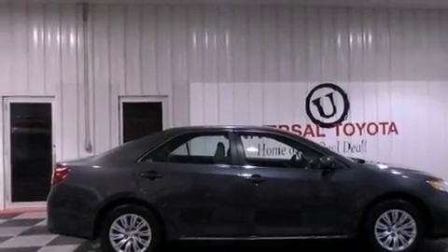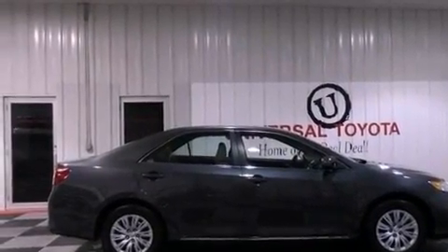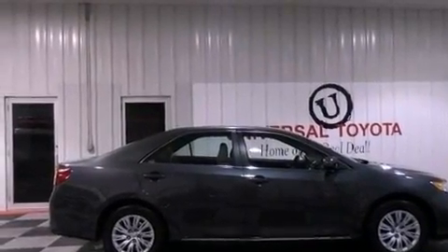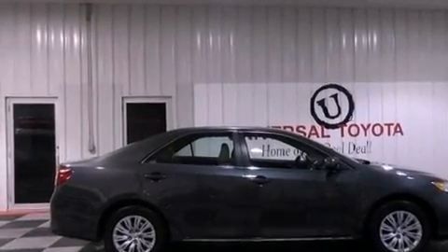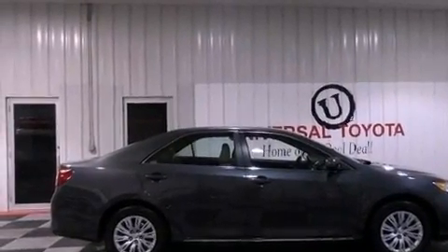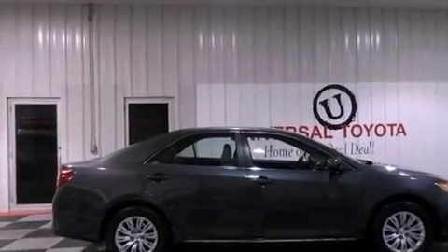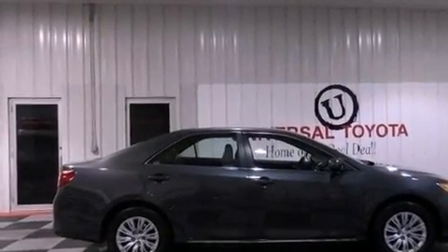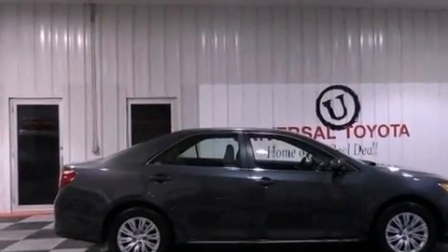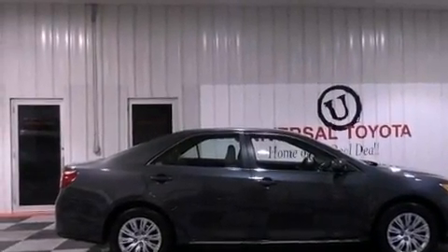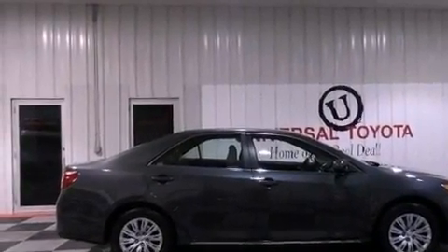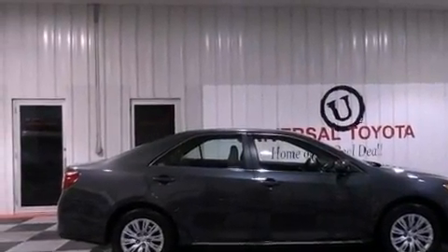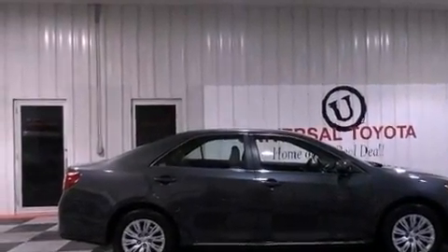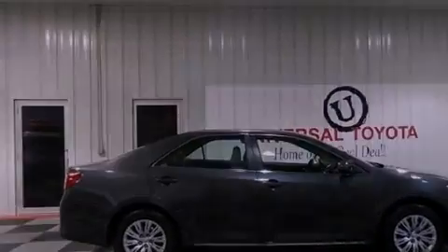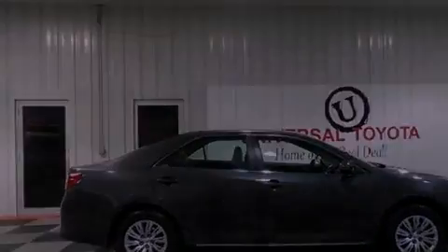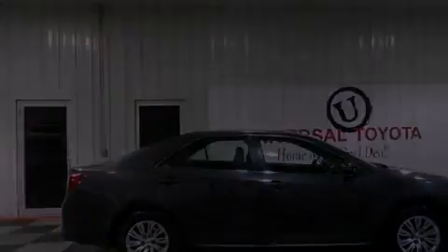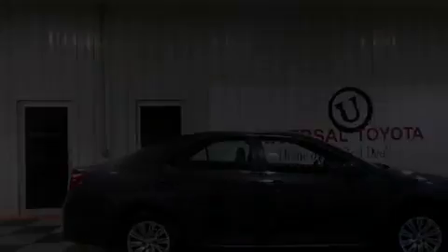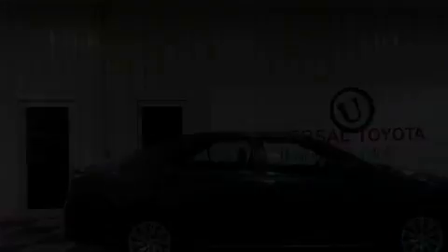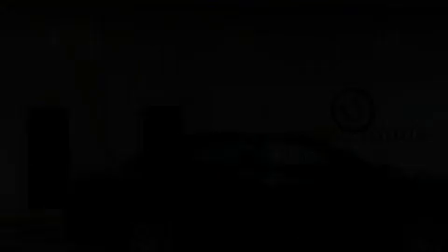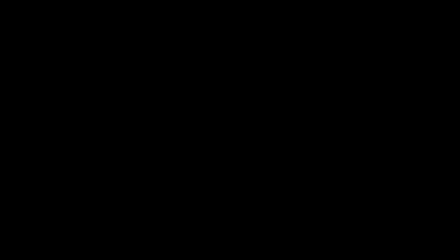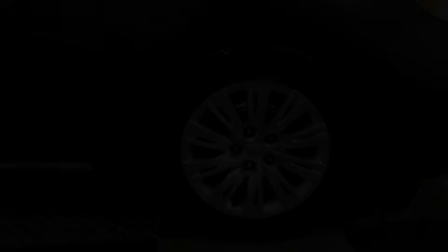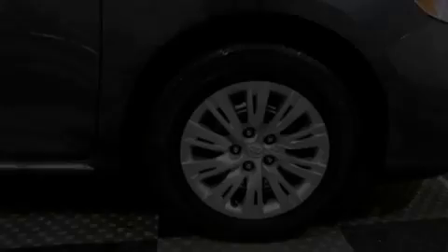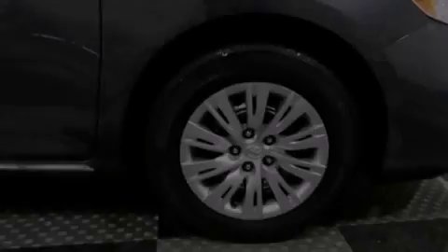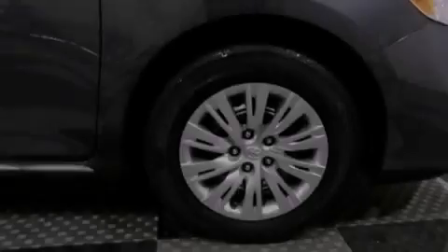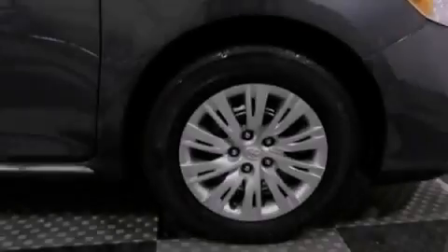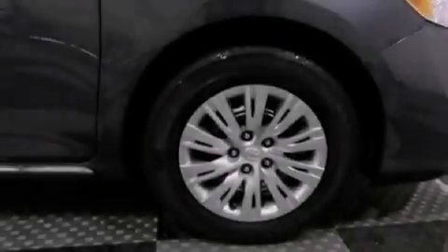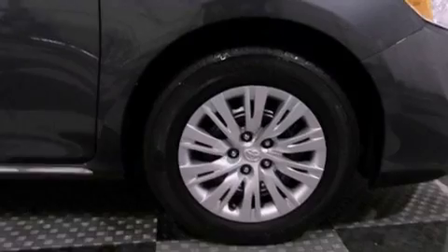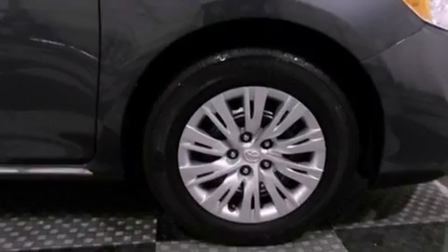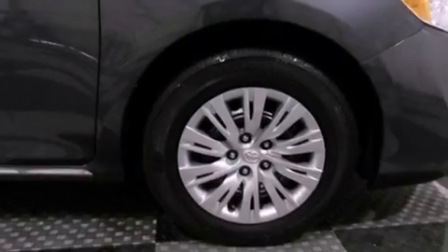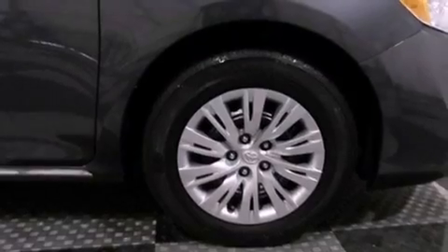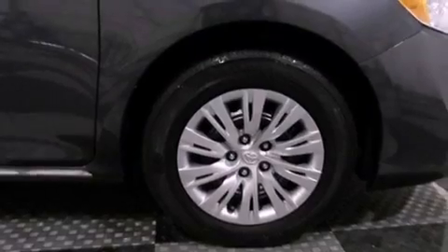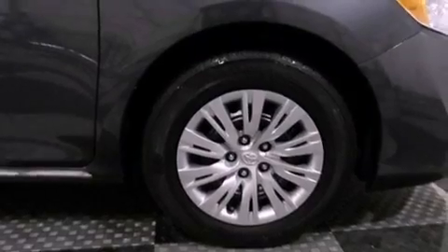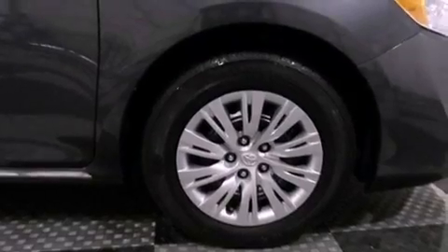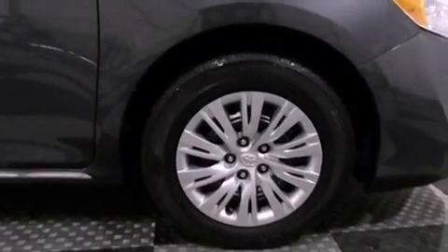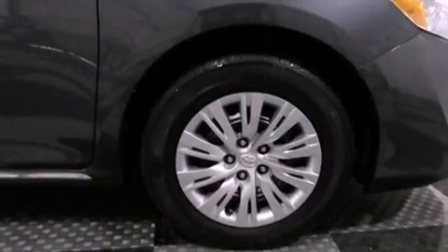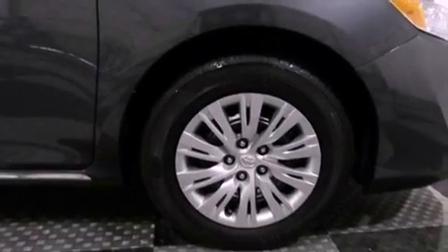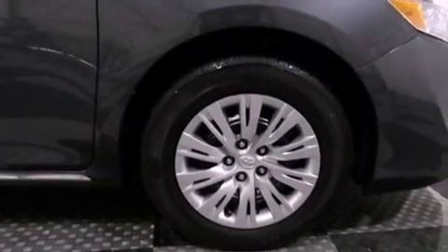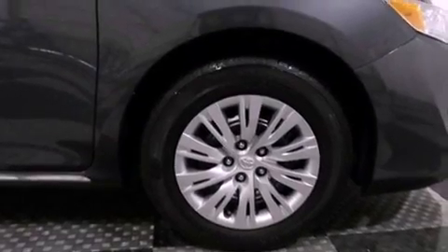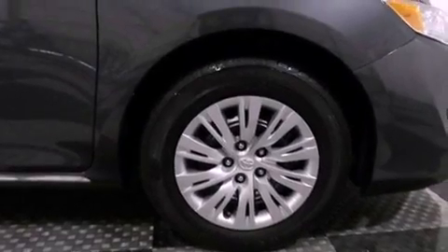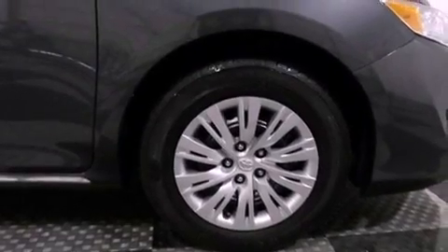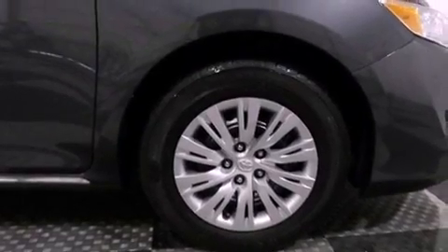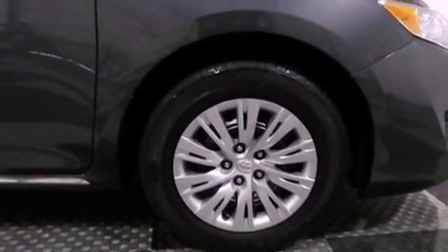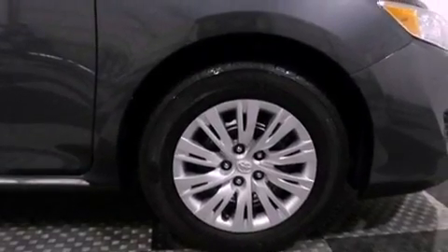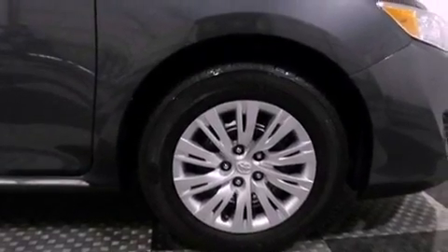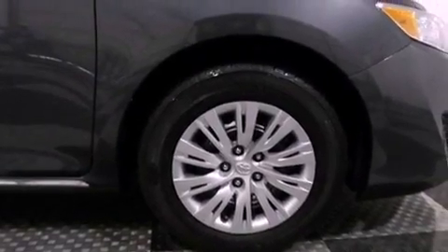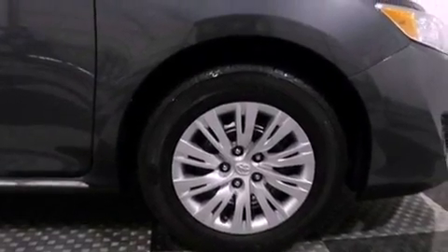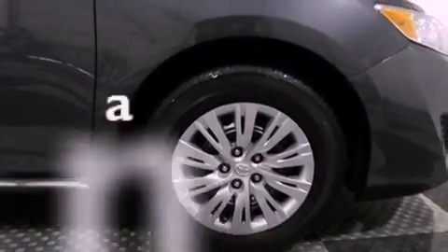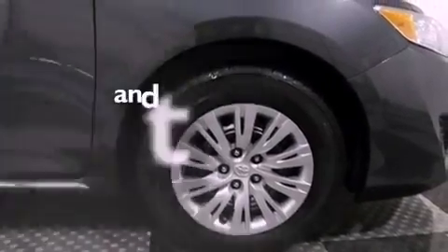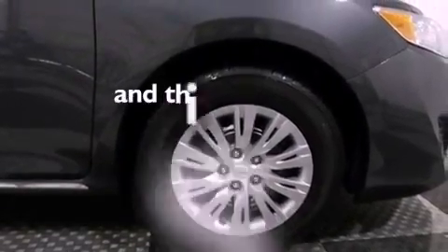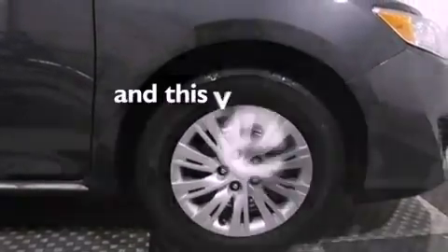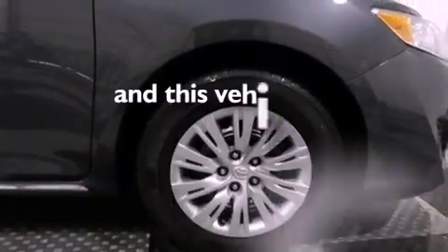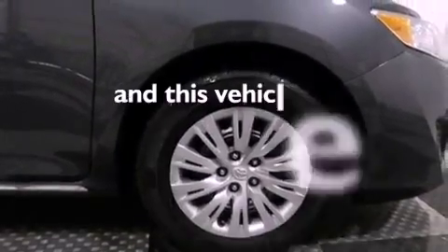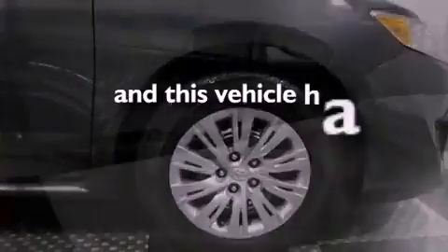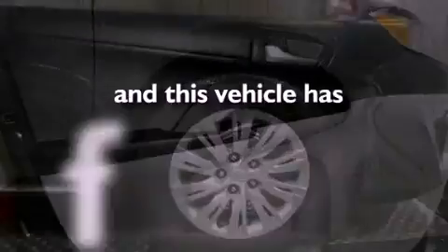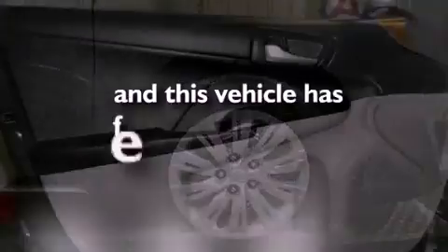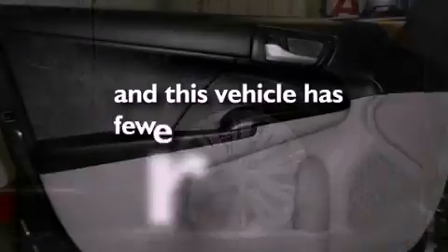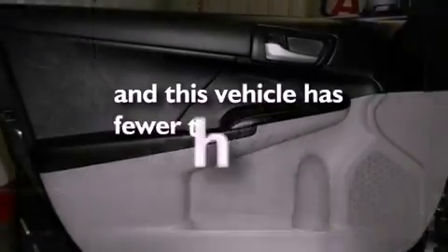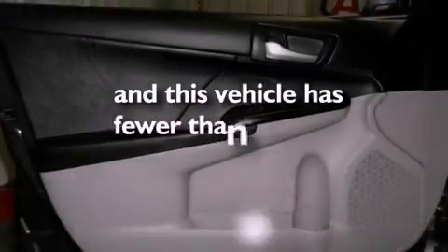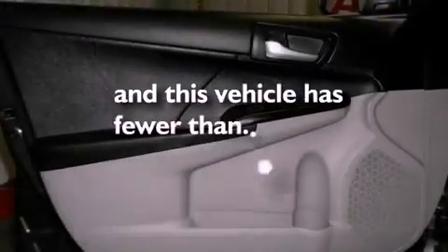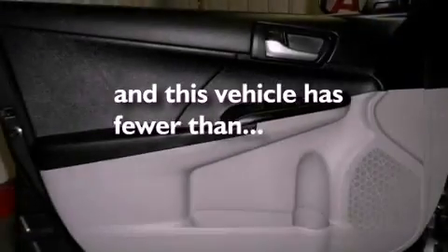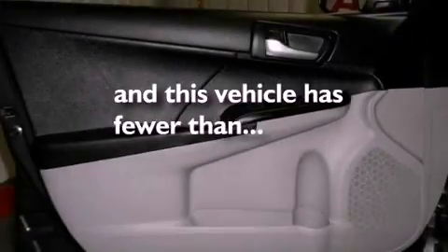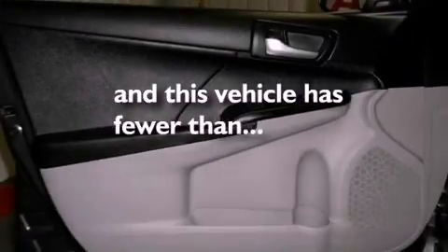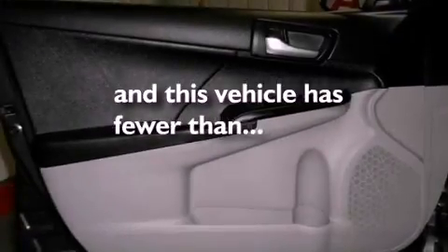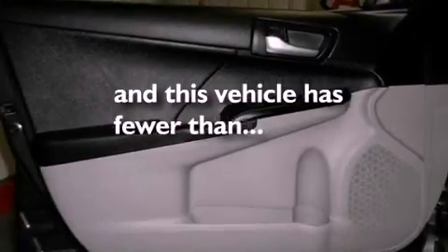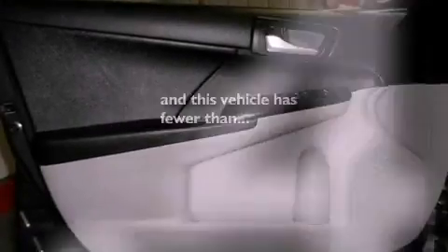An anti-lock braking system, rear curtain airbags, air conditioning — and this vehicle has less than 32,000 miles.